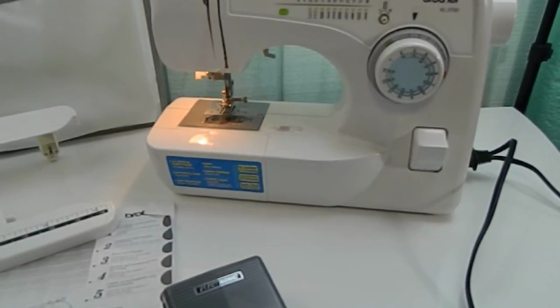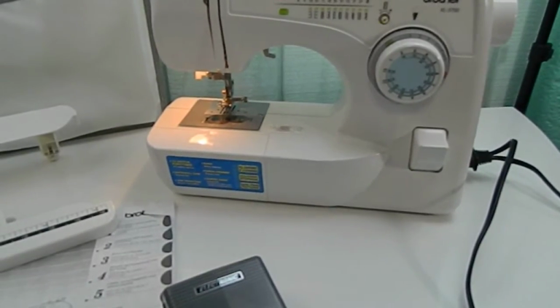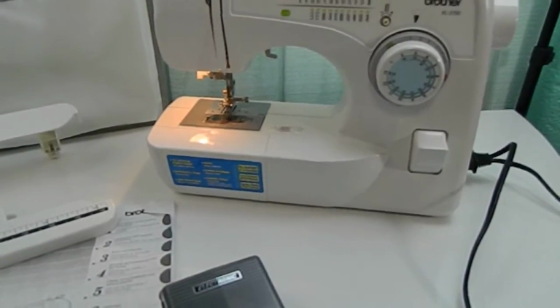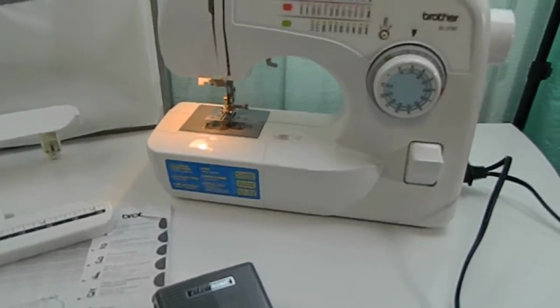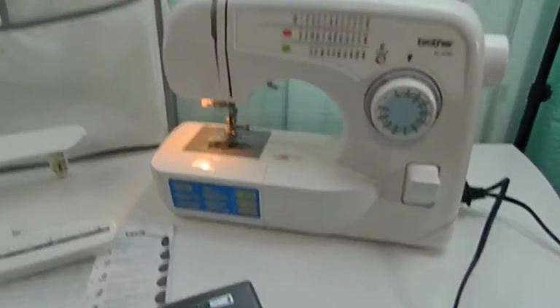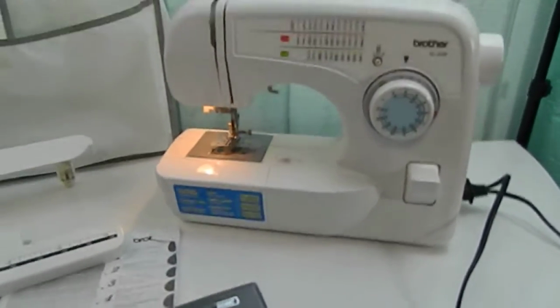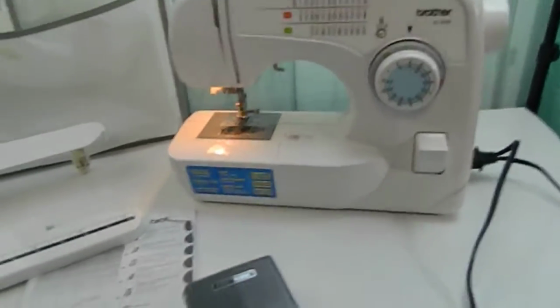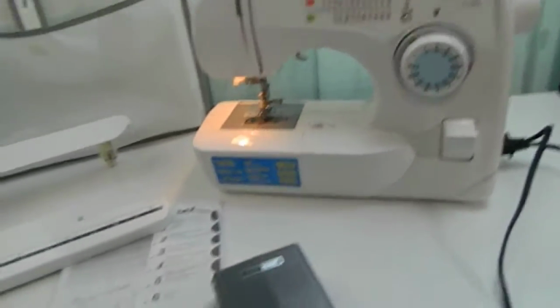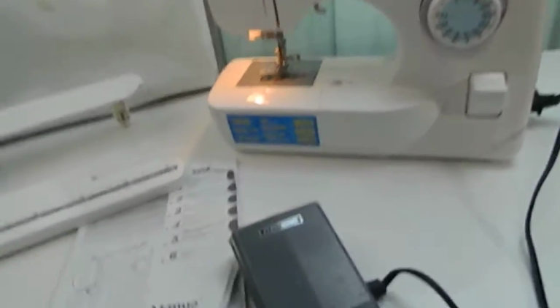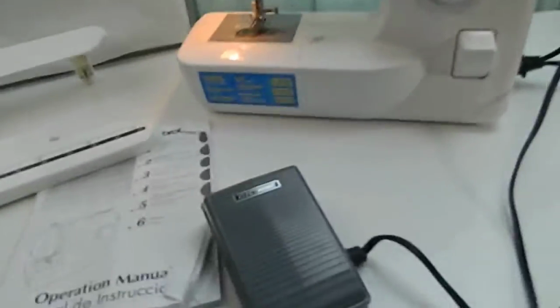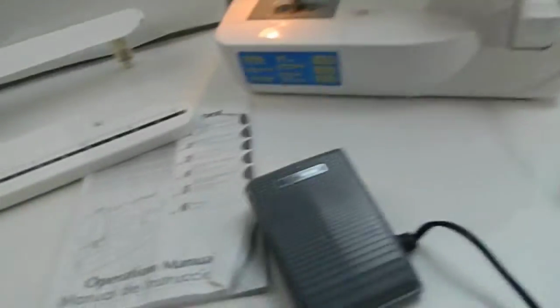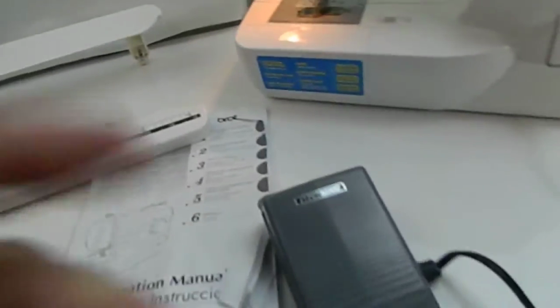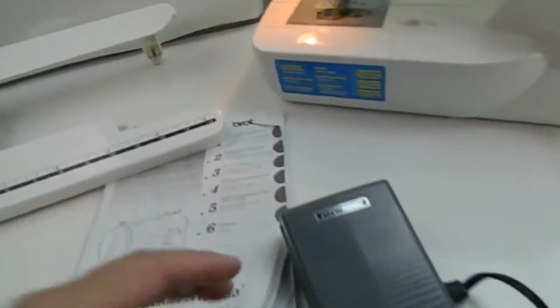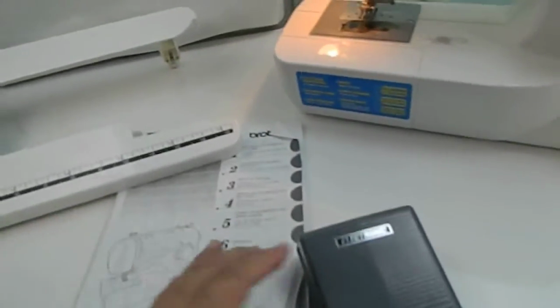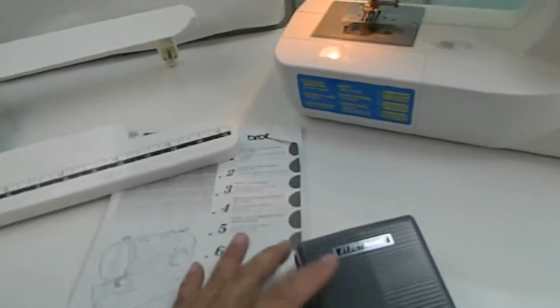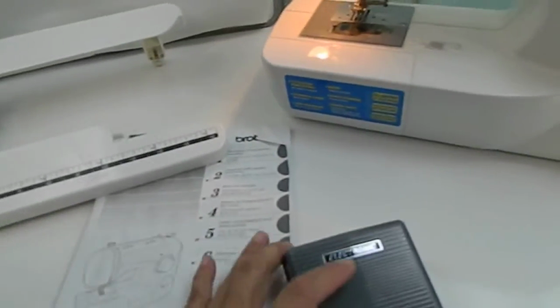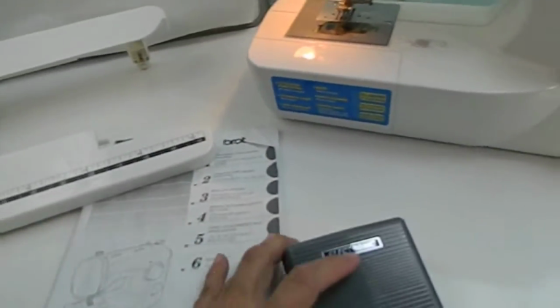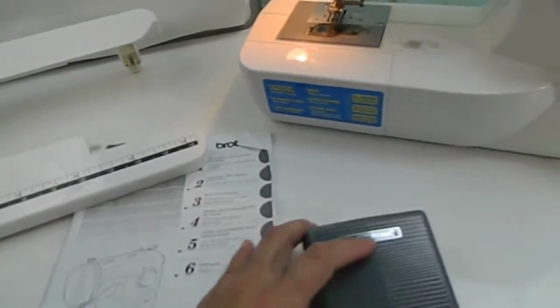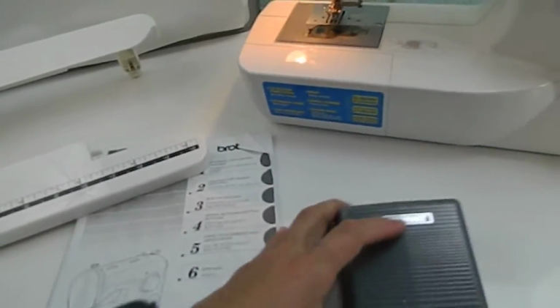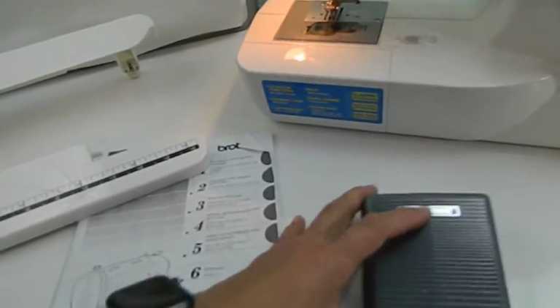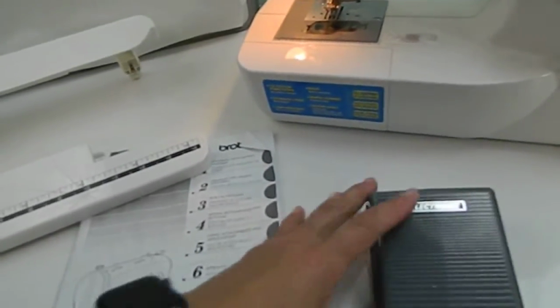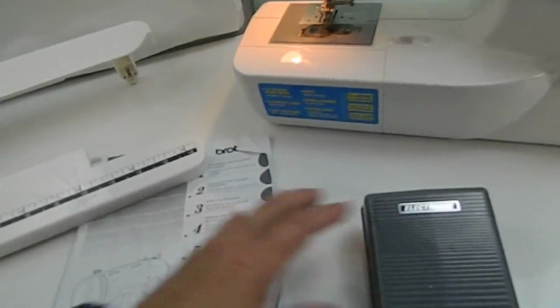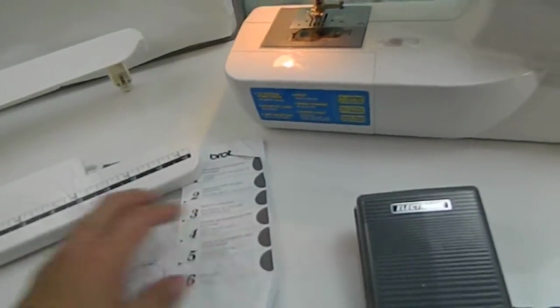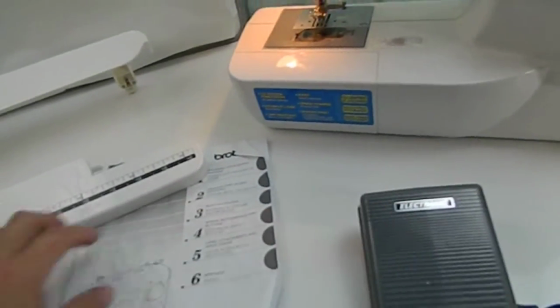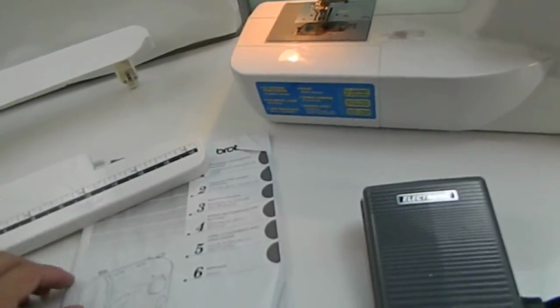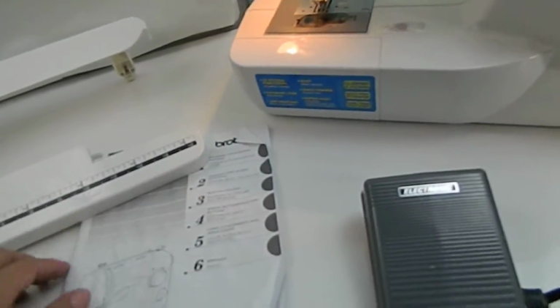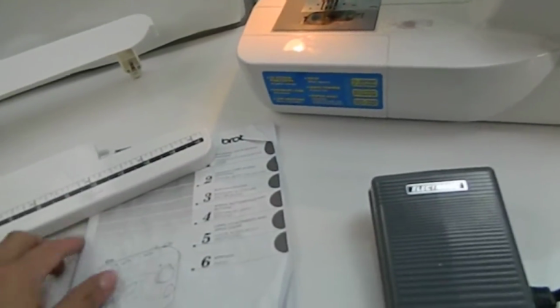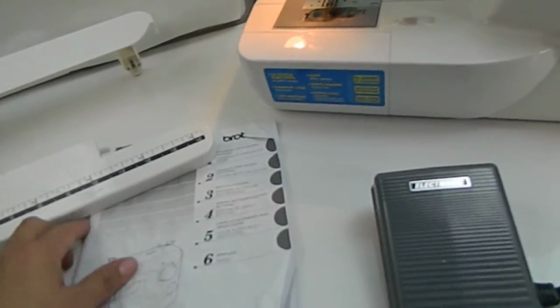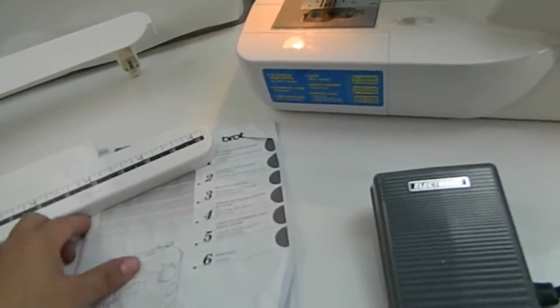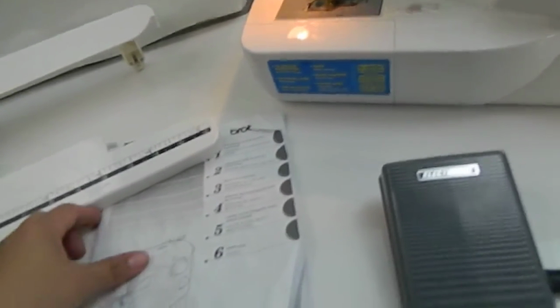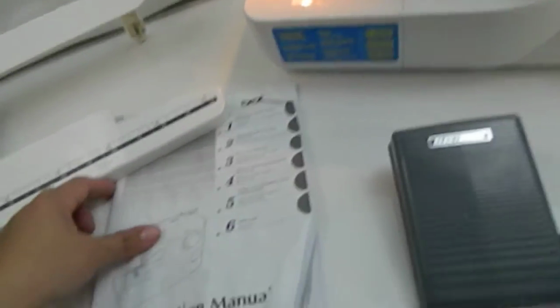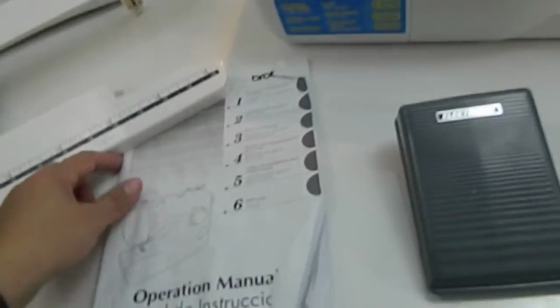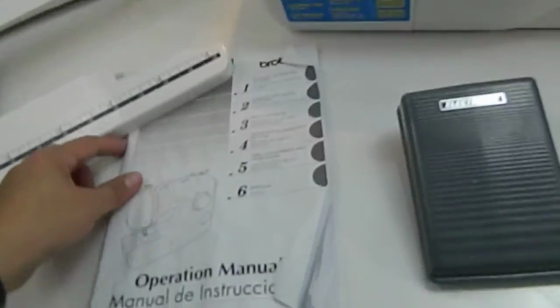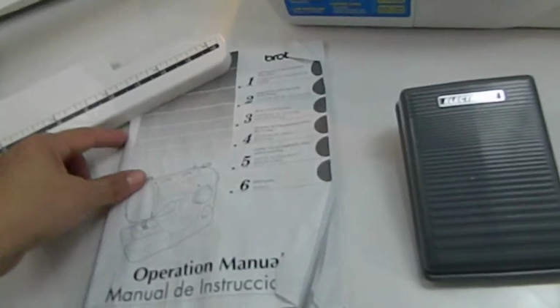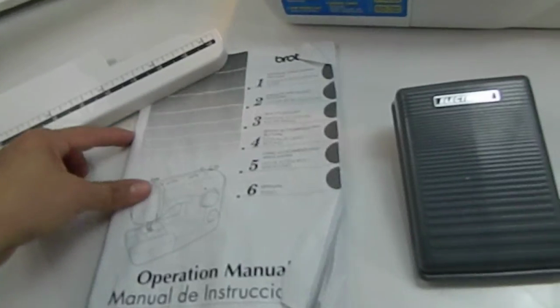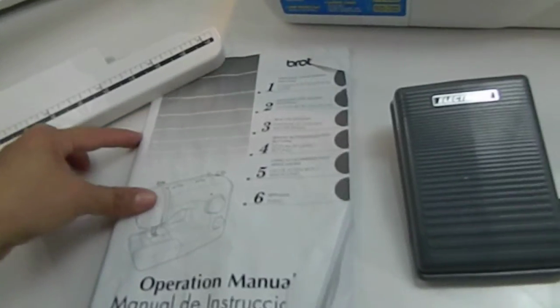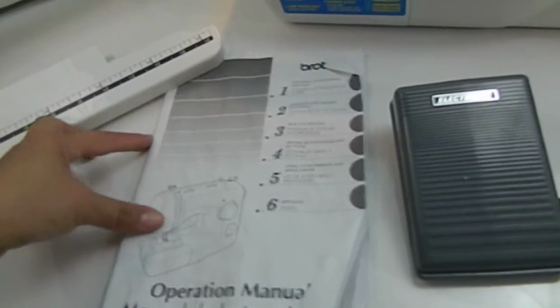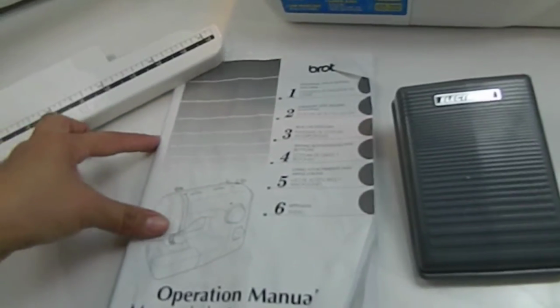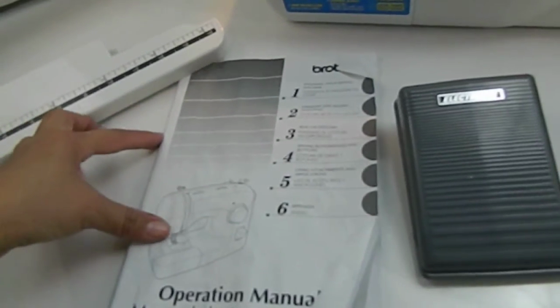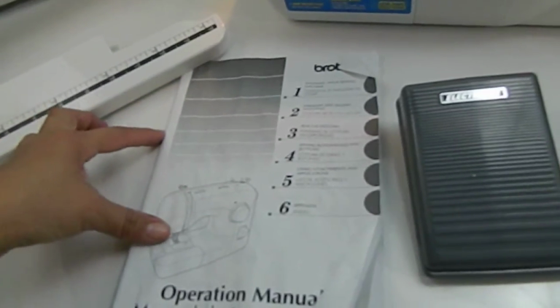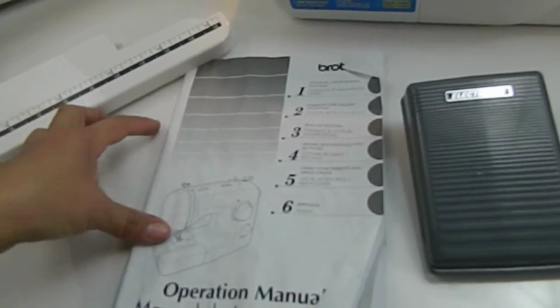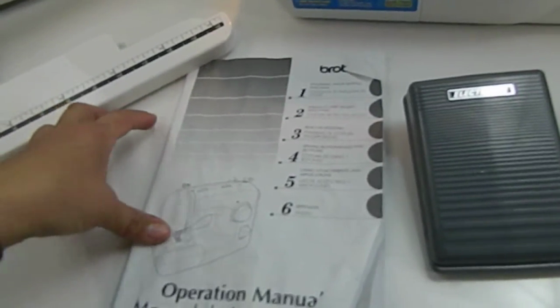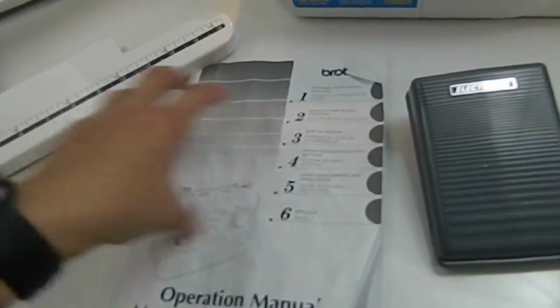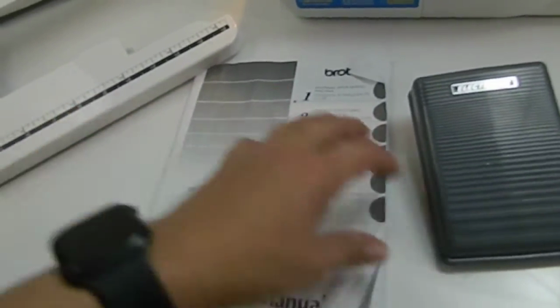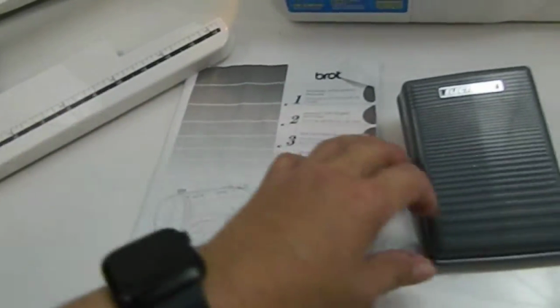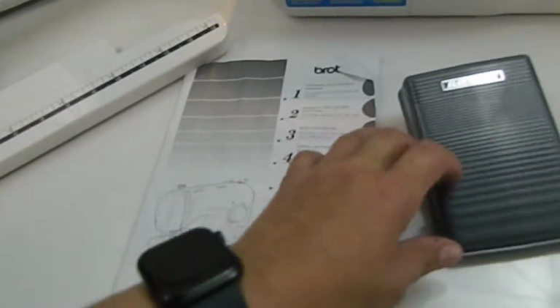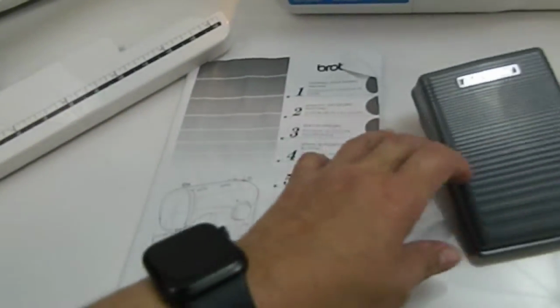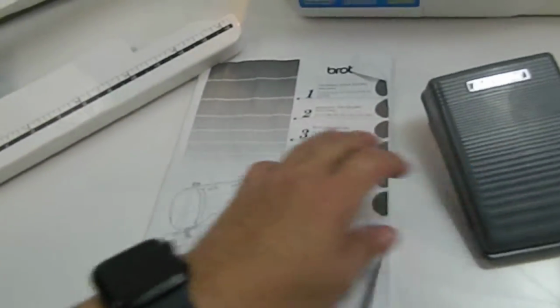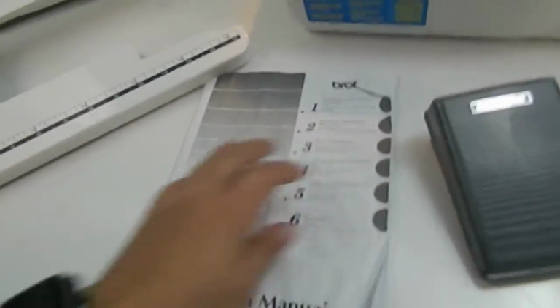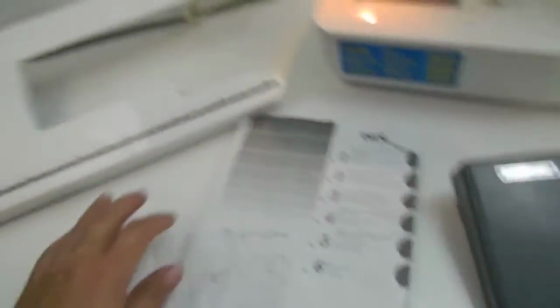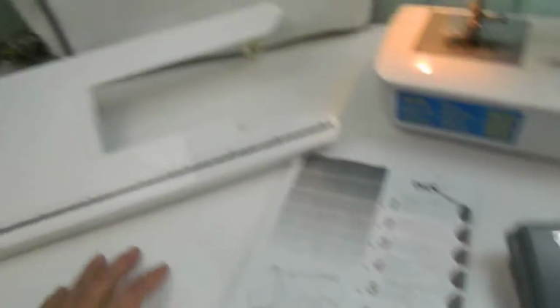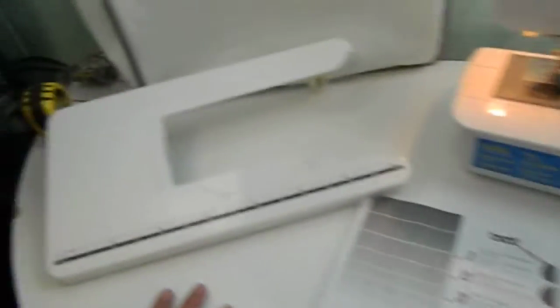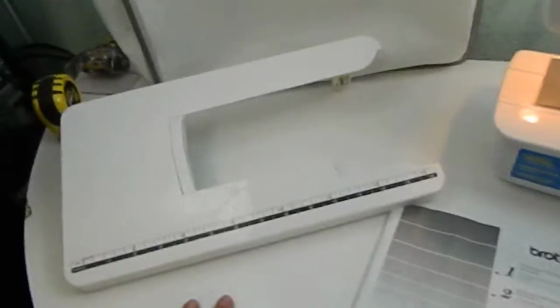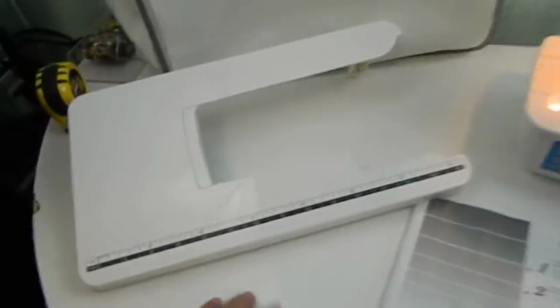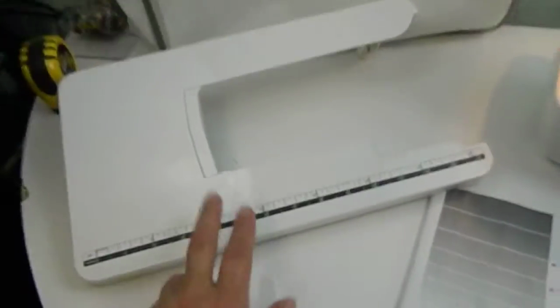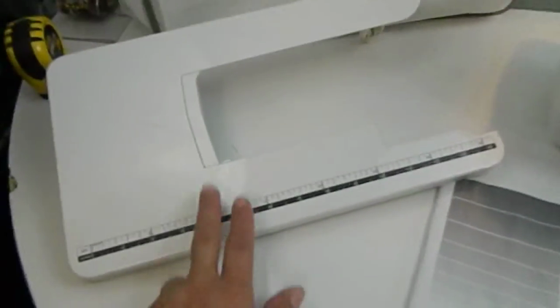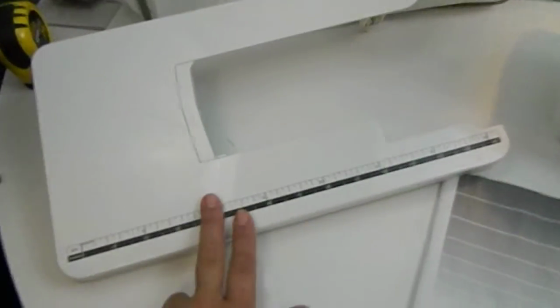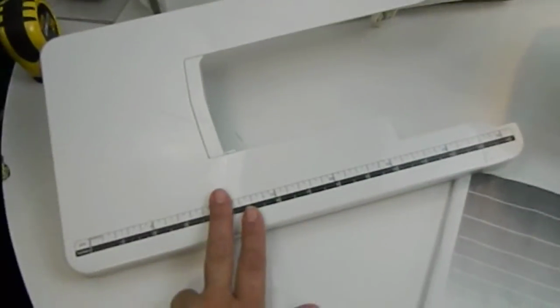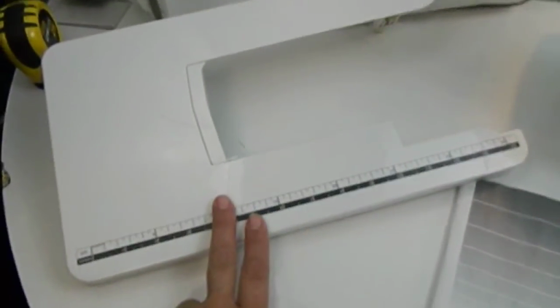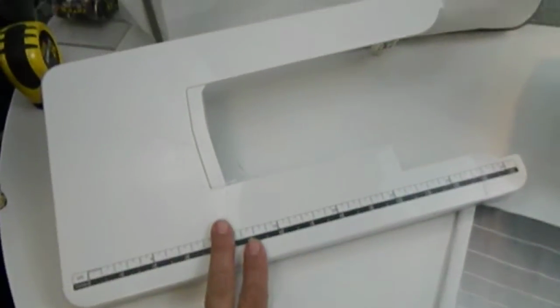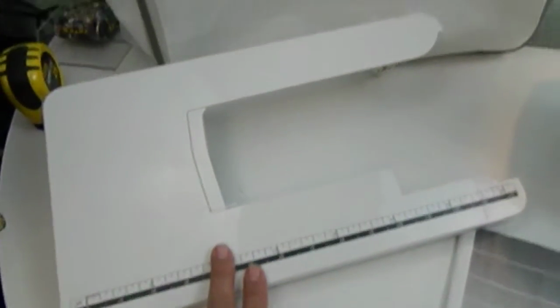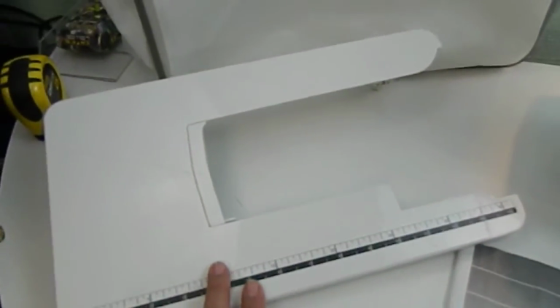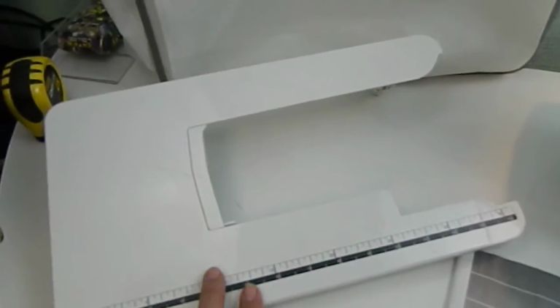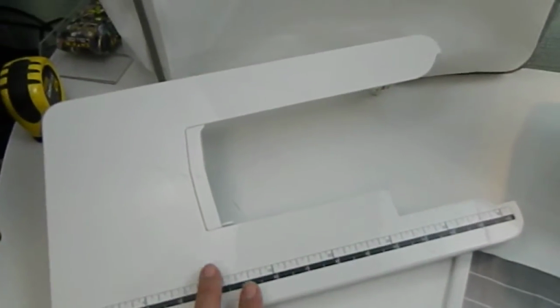Hi there, just taking a quick video of the Brother XL 3750 sewing machine with accessories.